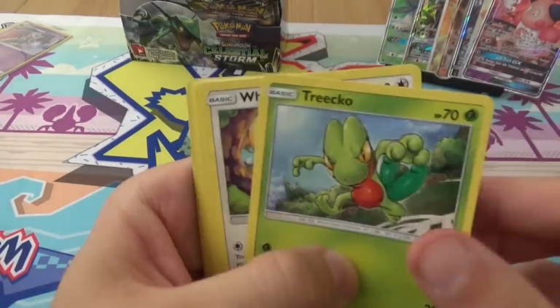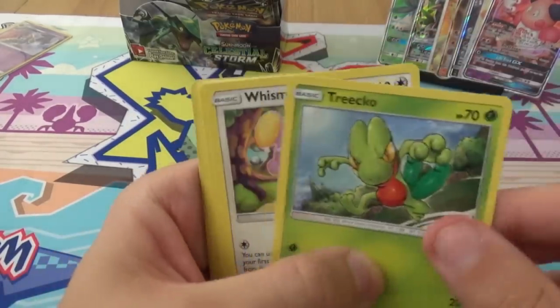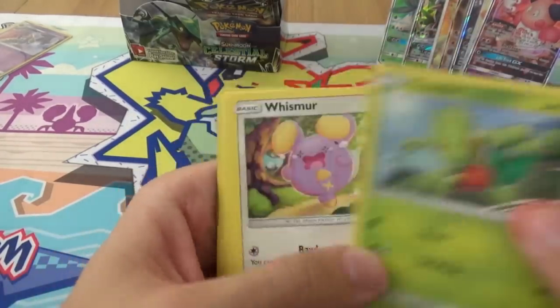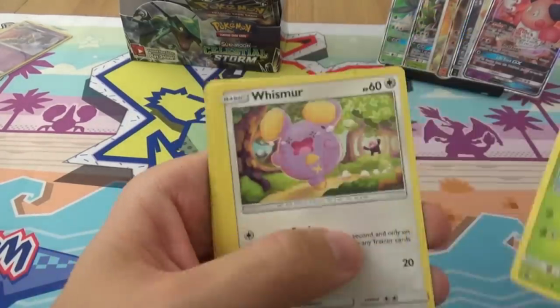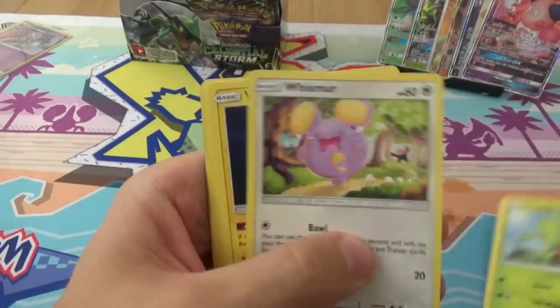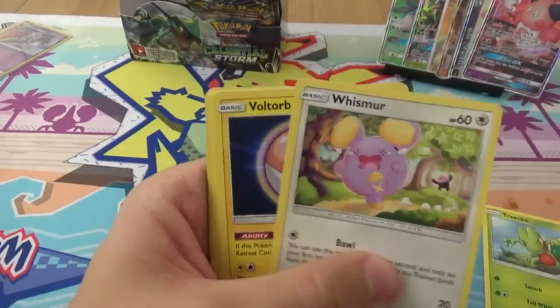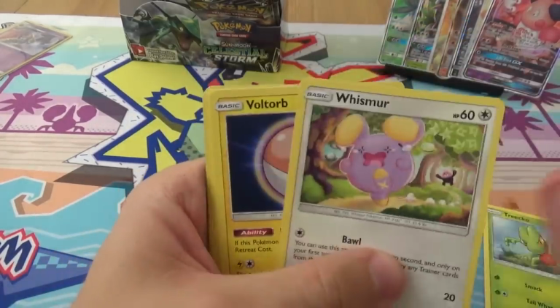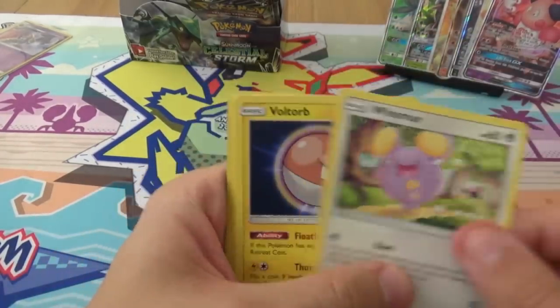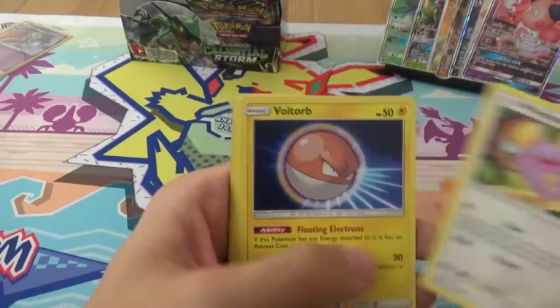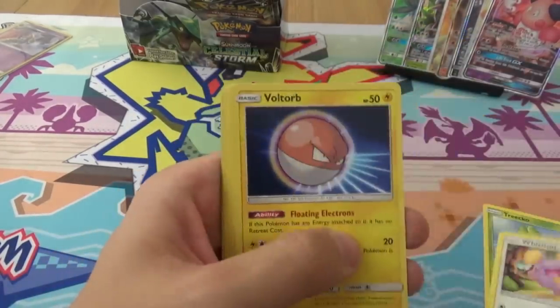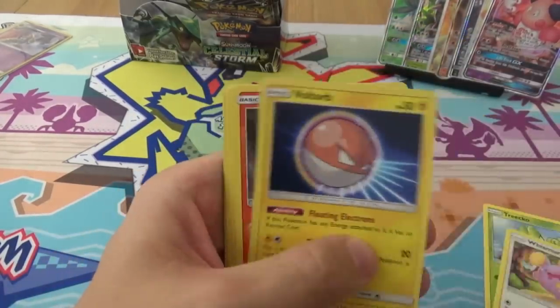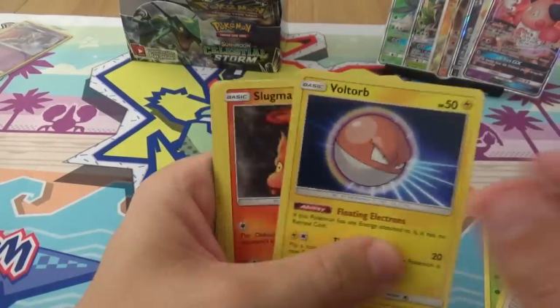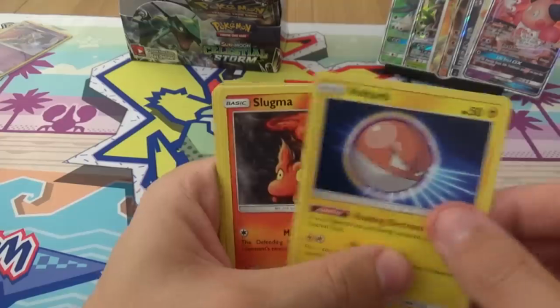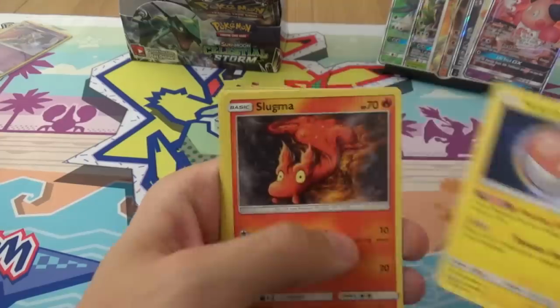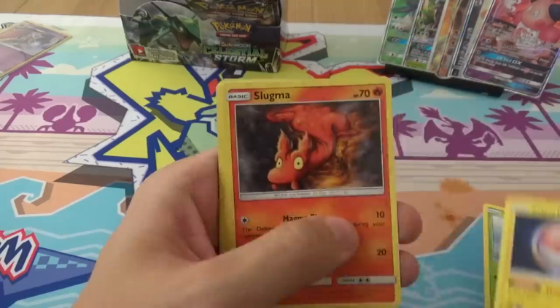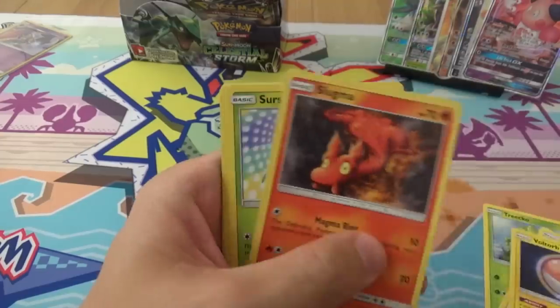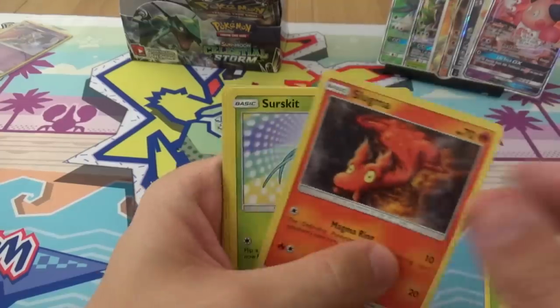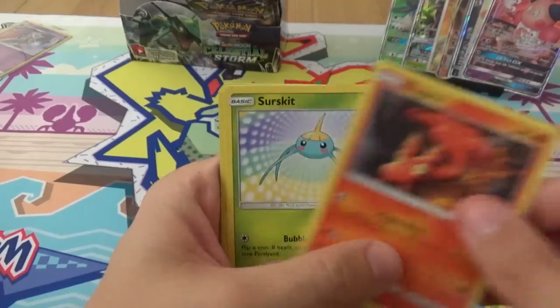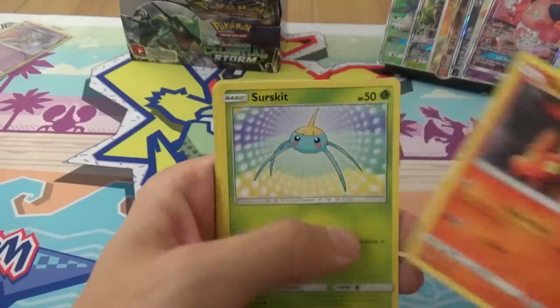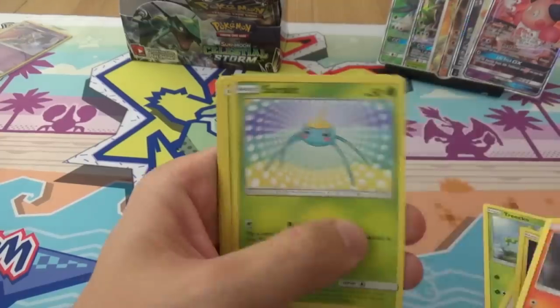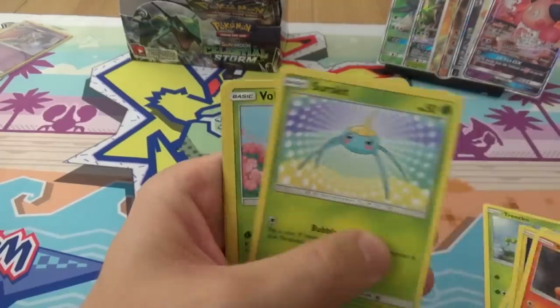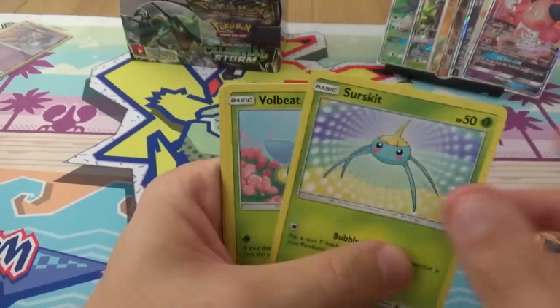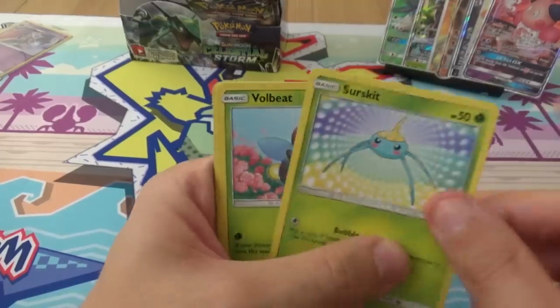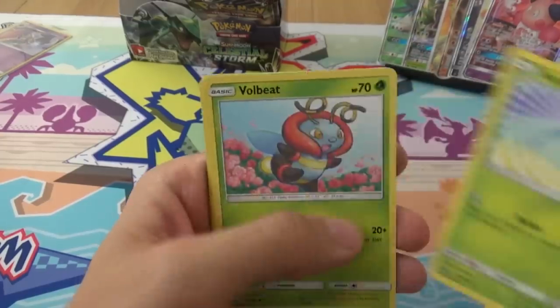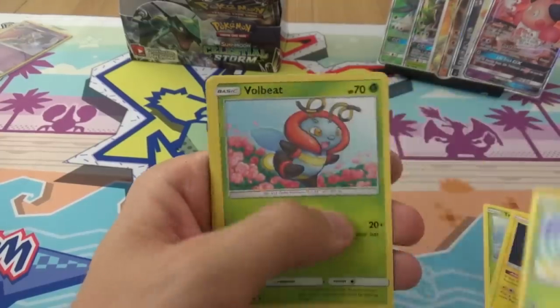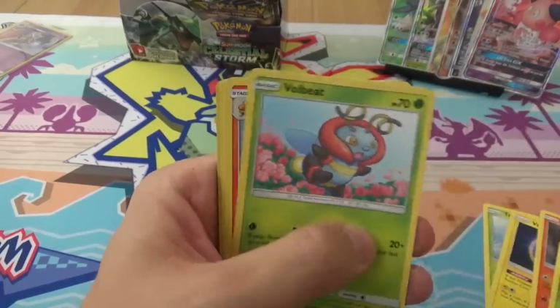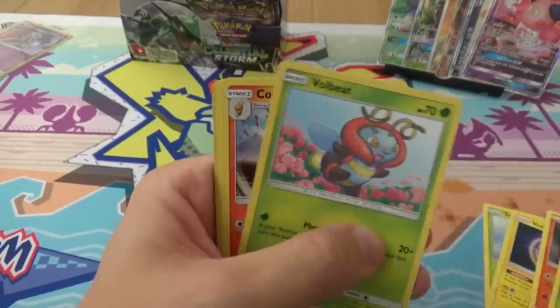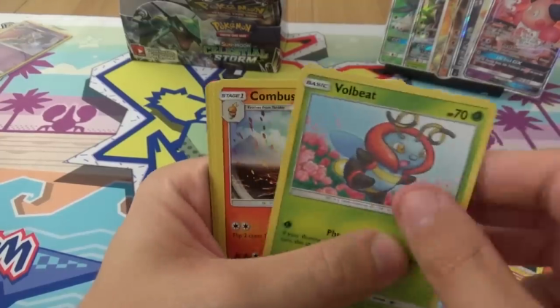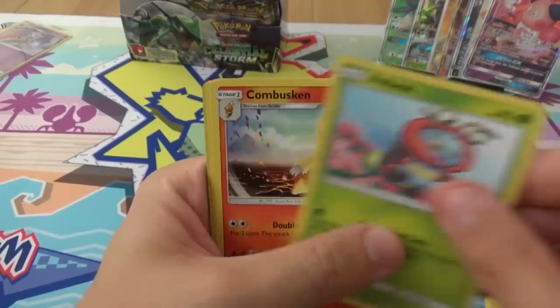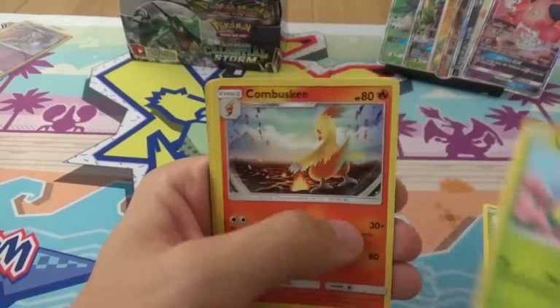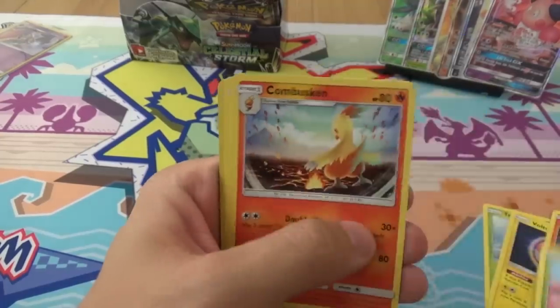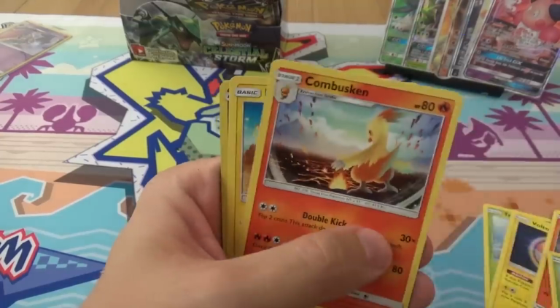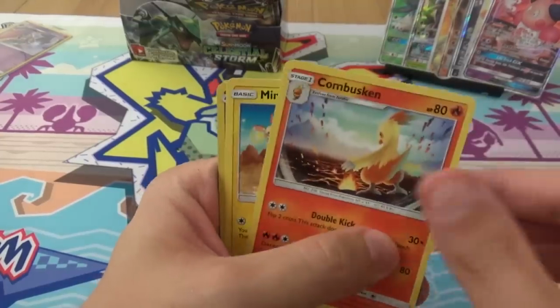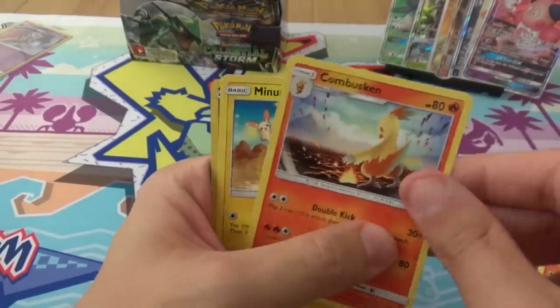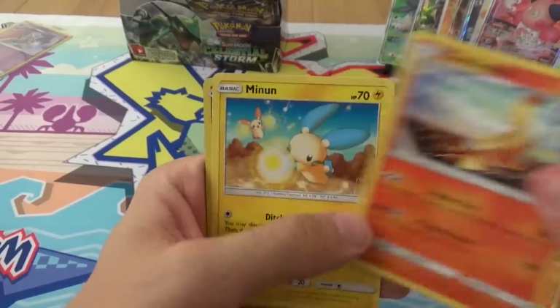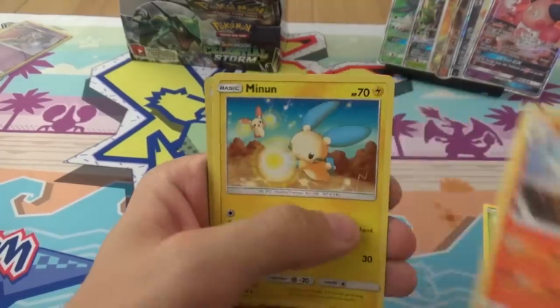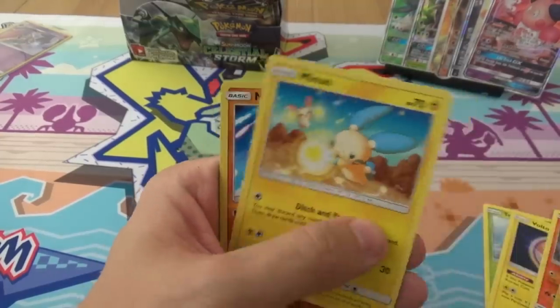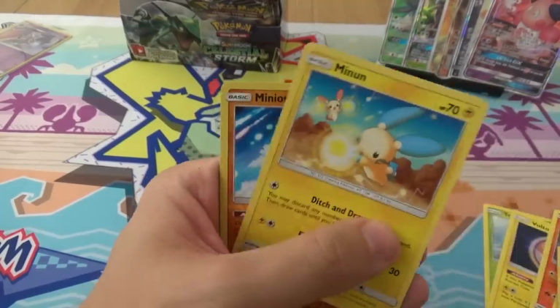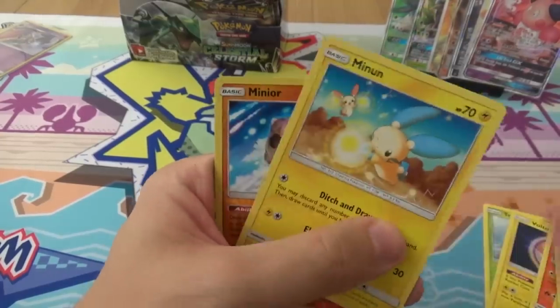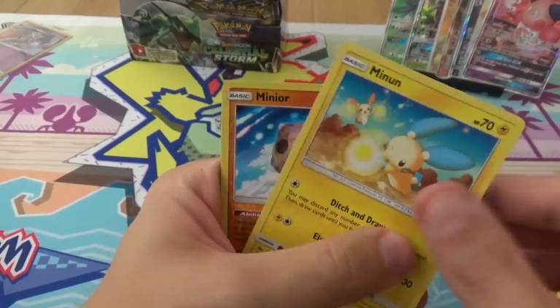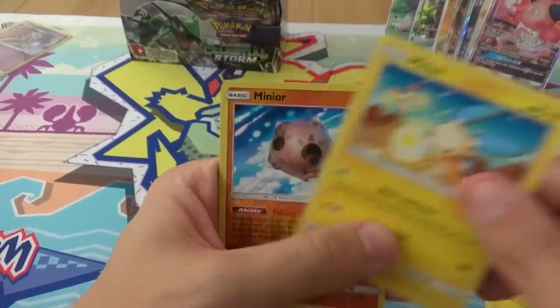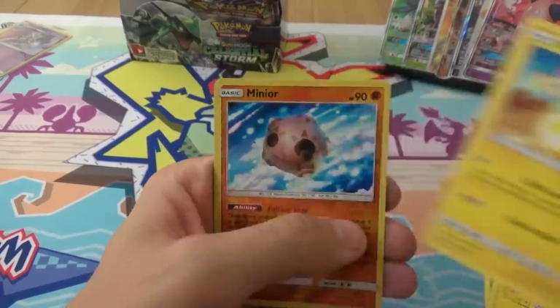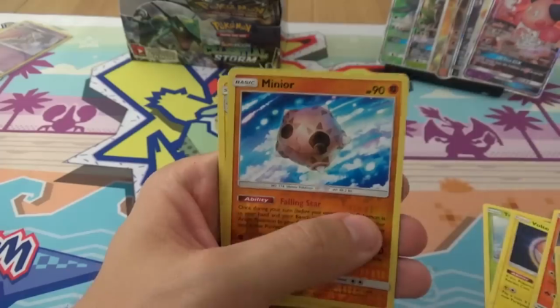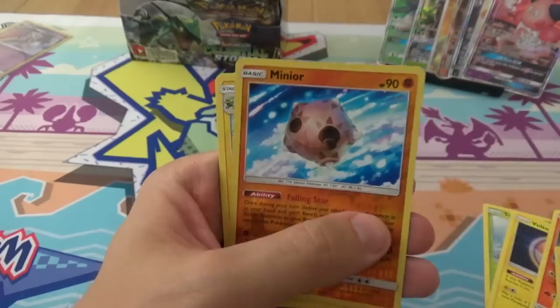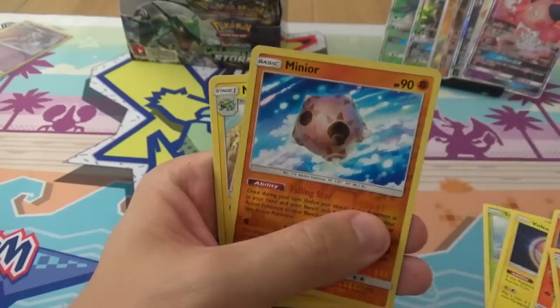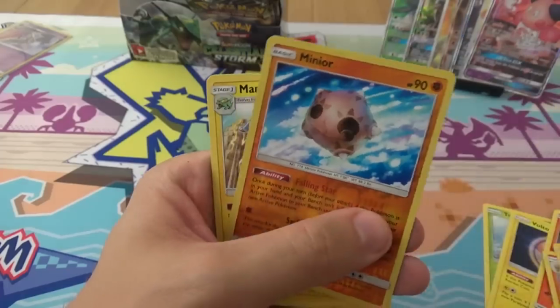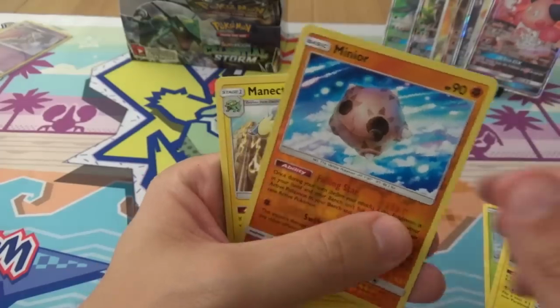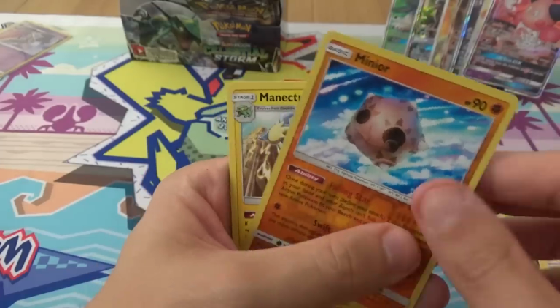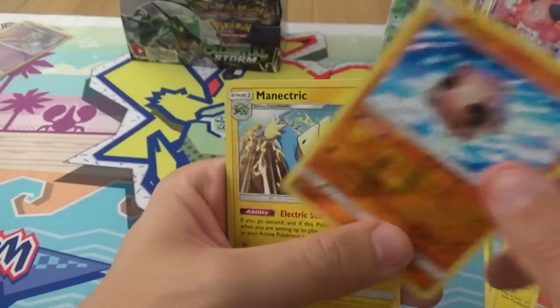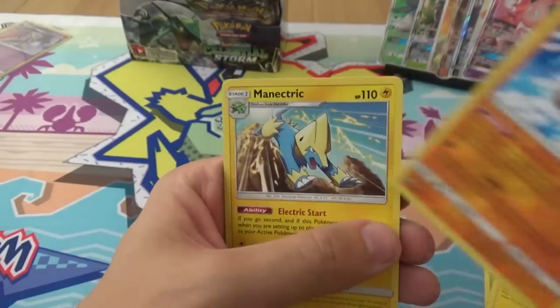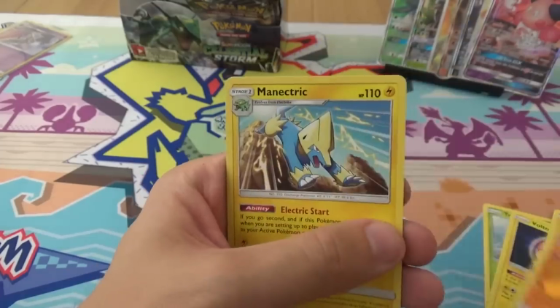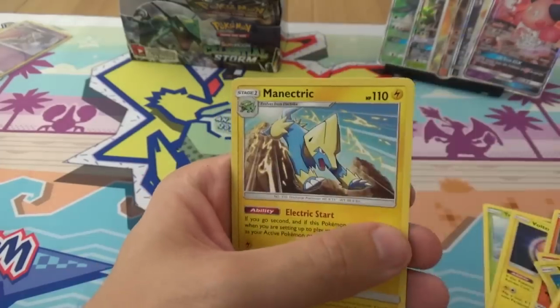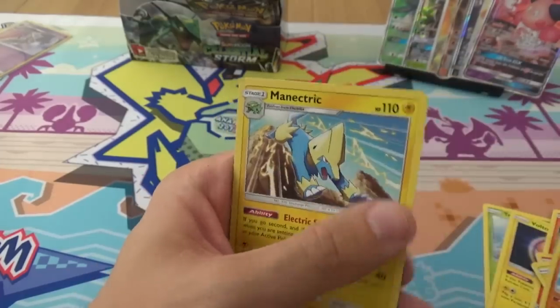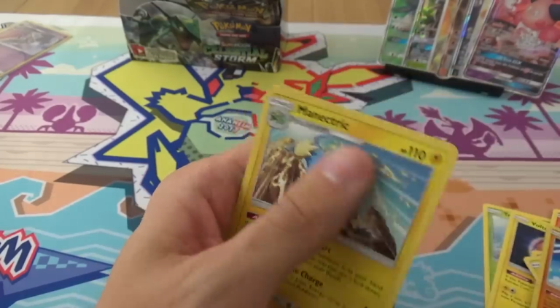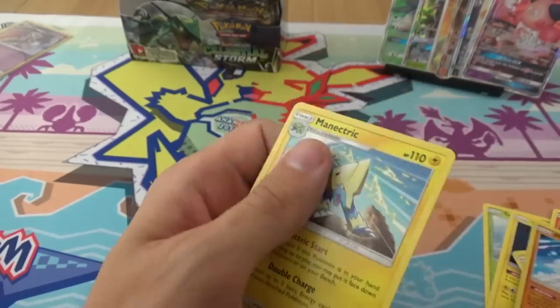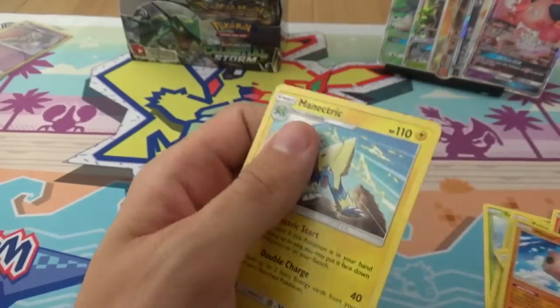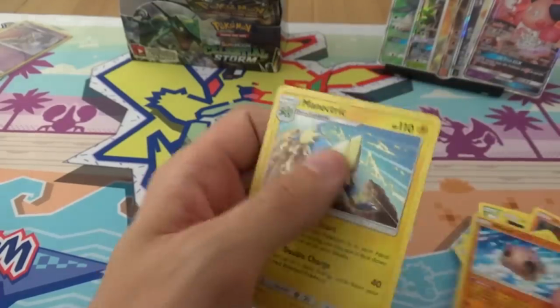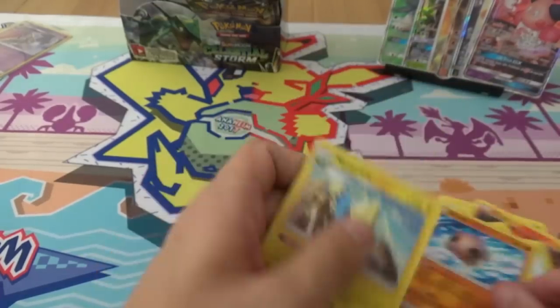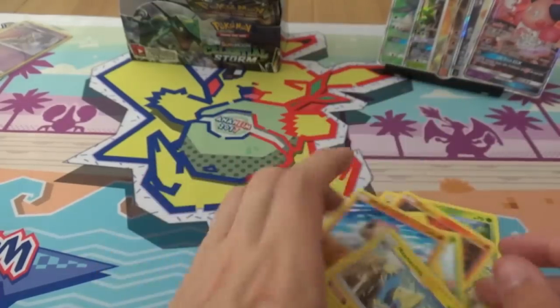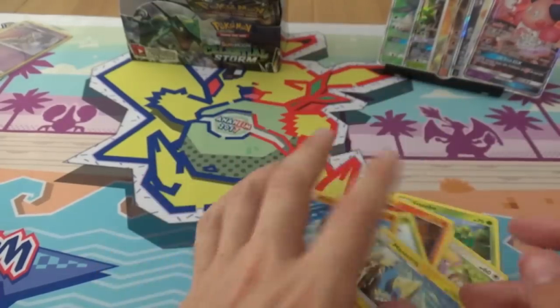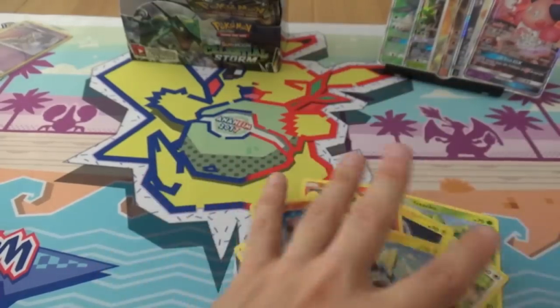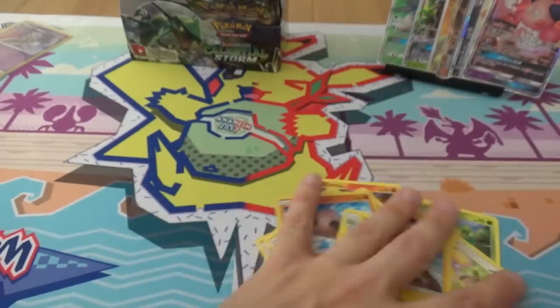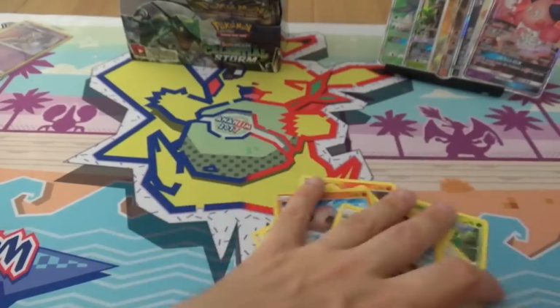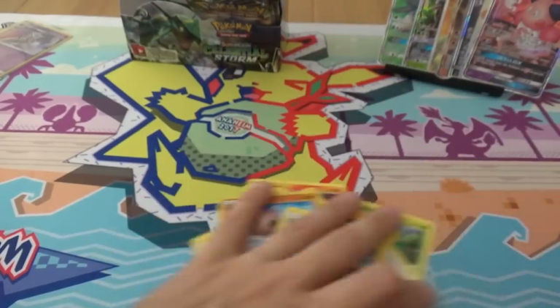We have Trika, Wisma, Voltorb, Slugma, Surskit, Volbeat, Combustion, Minun, a Reverse Minun, and another Manectric.